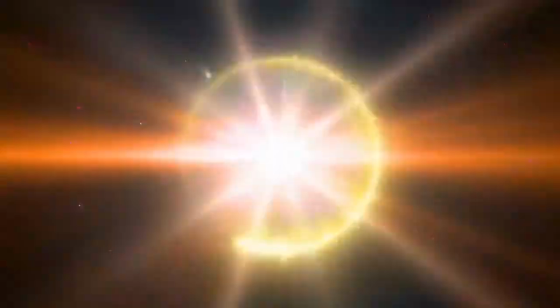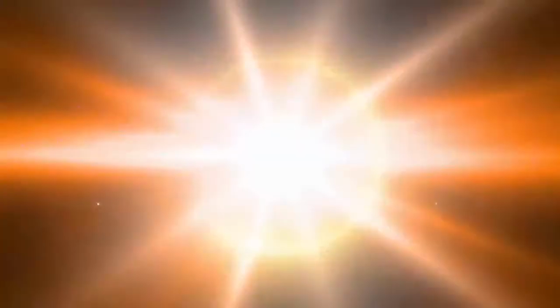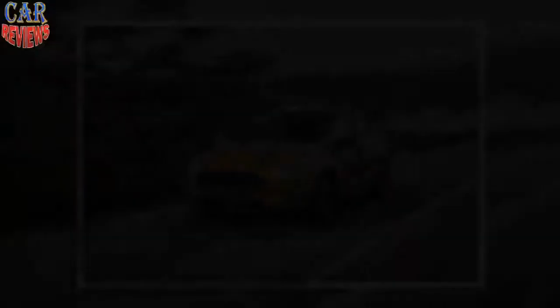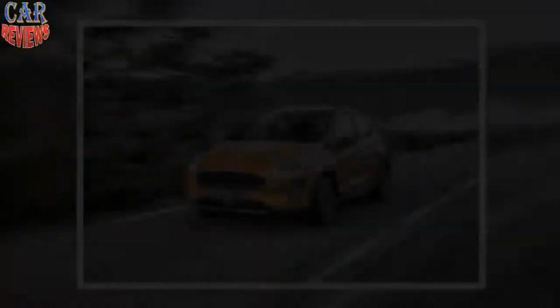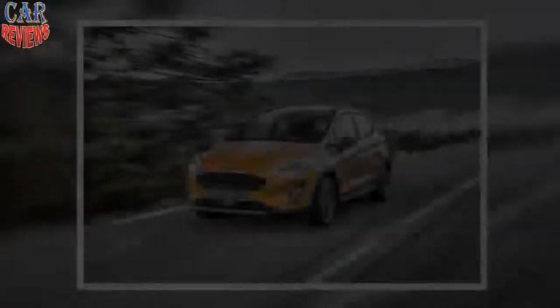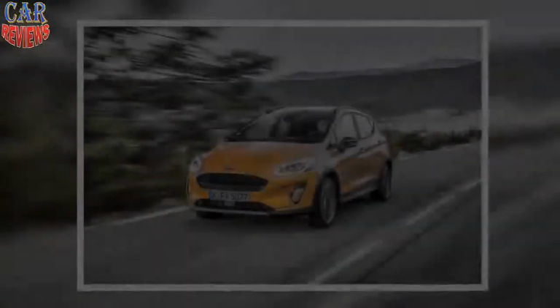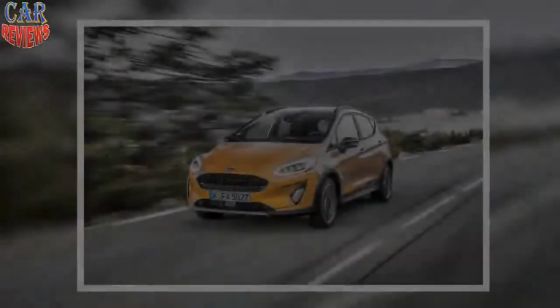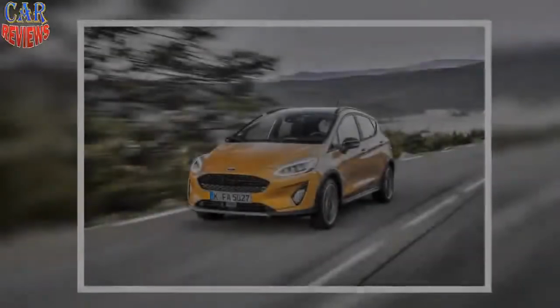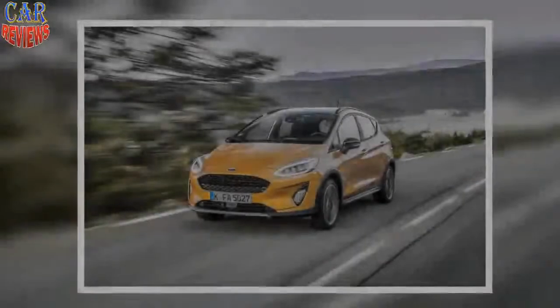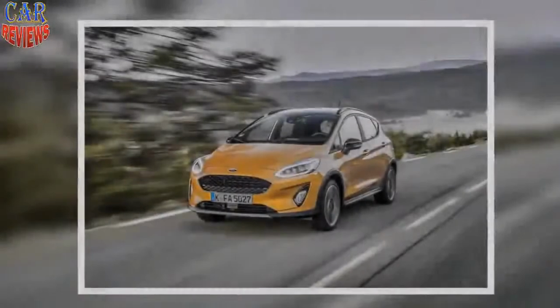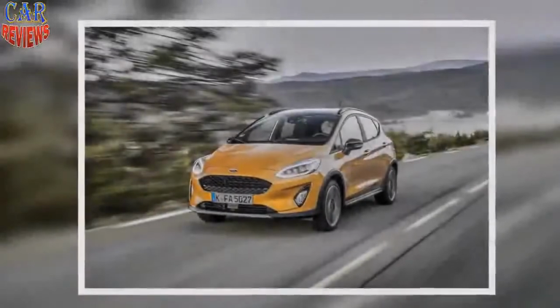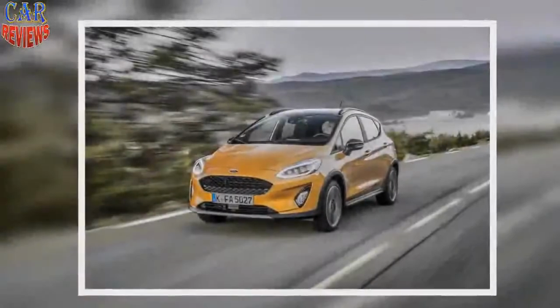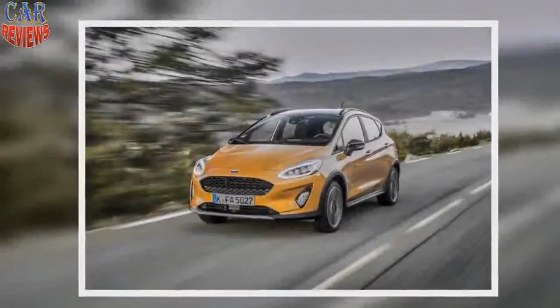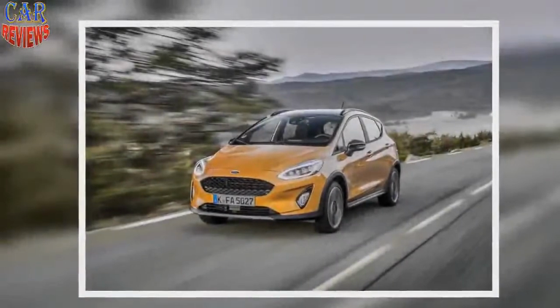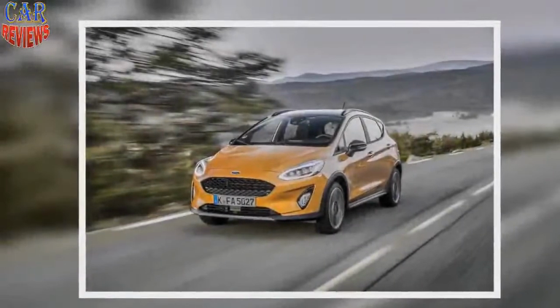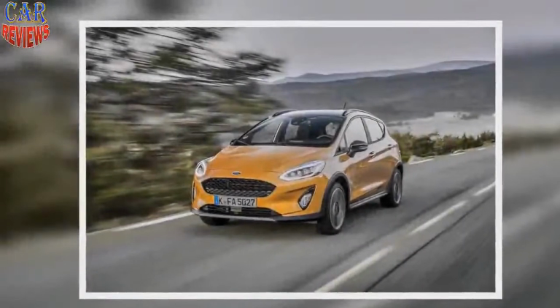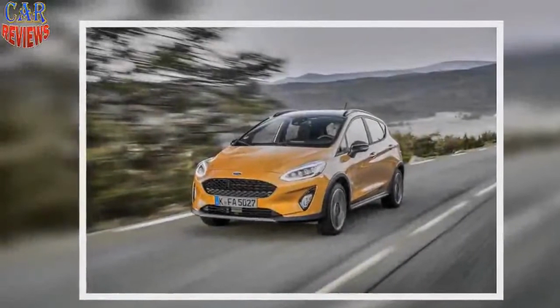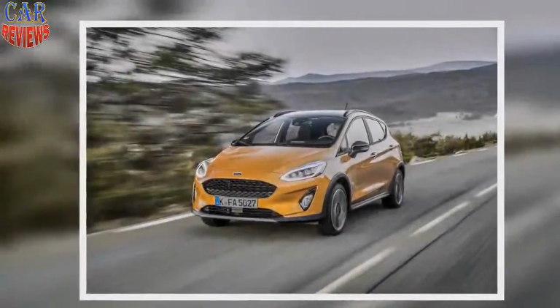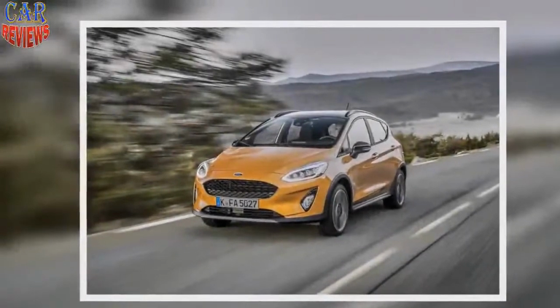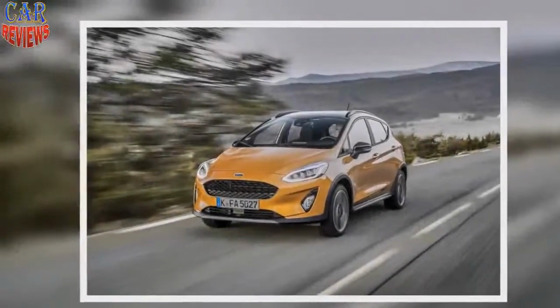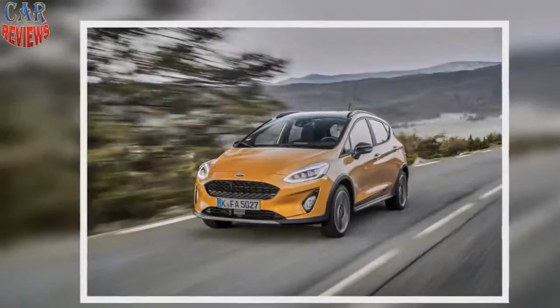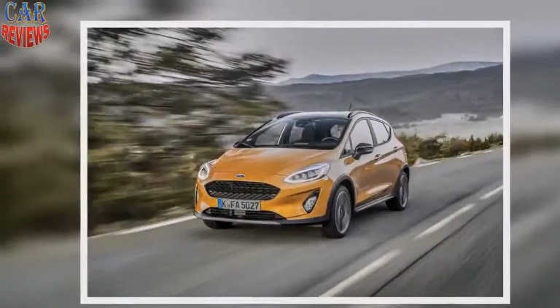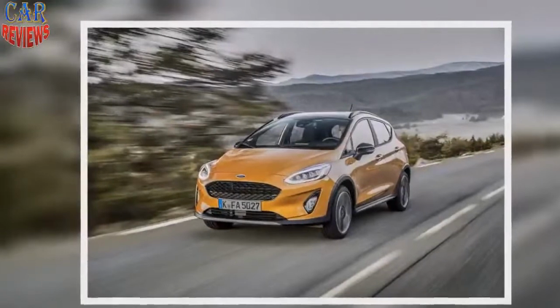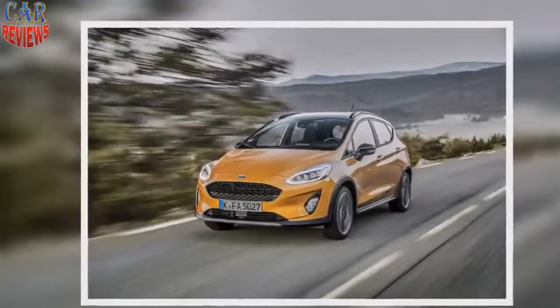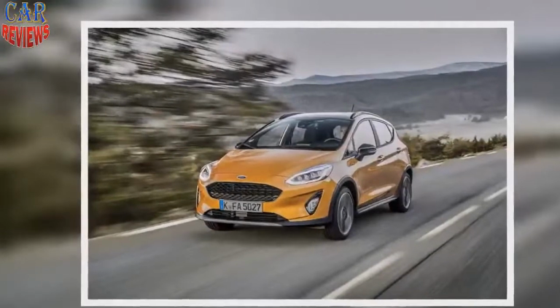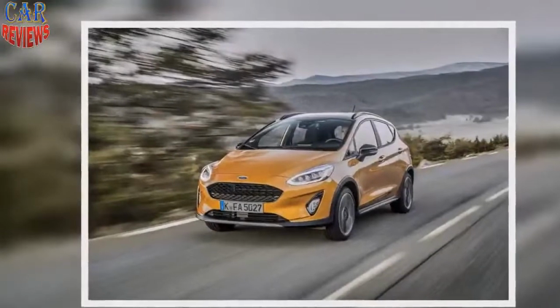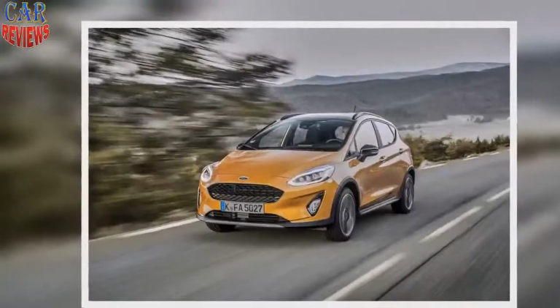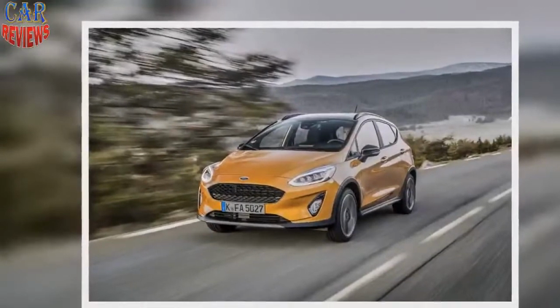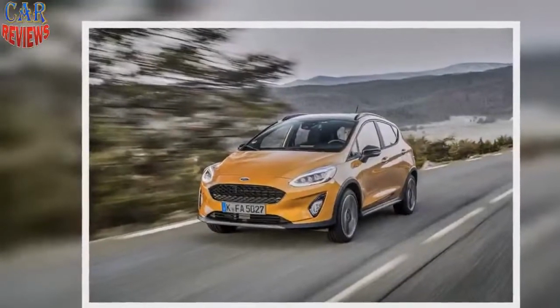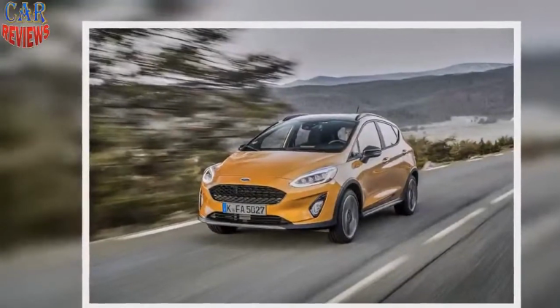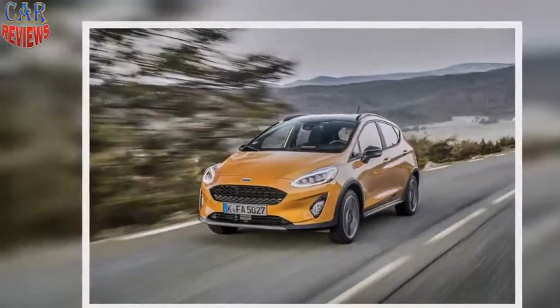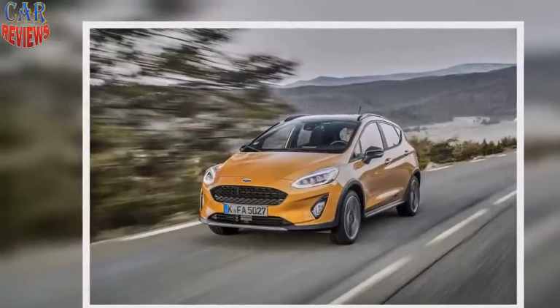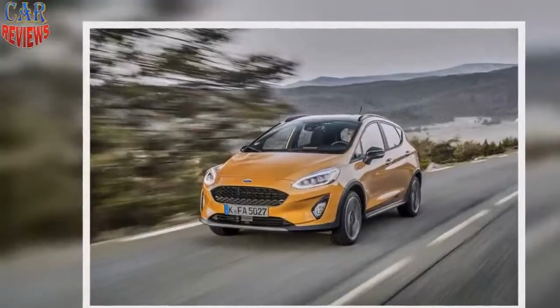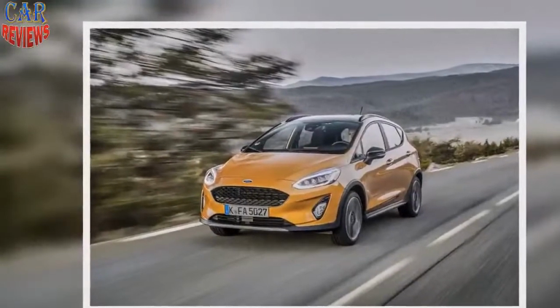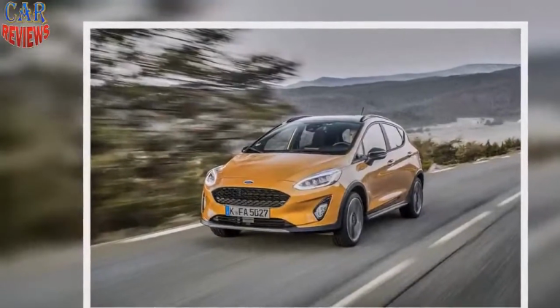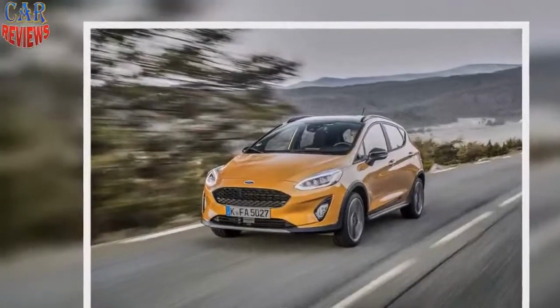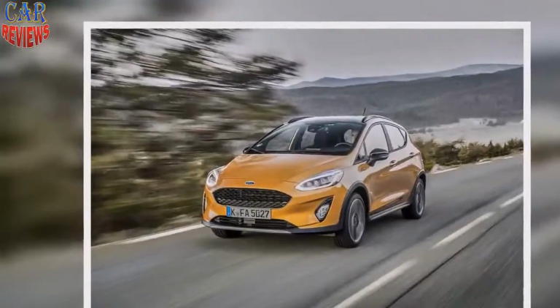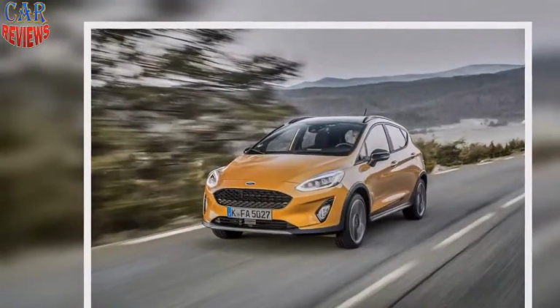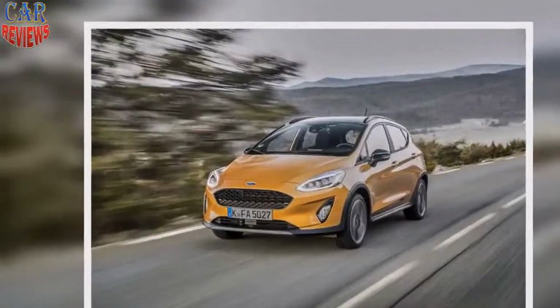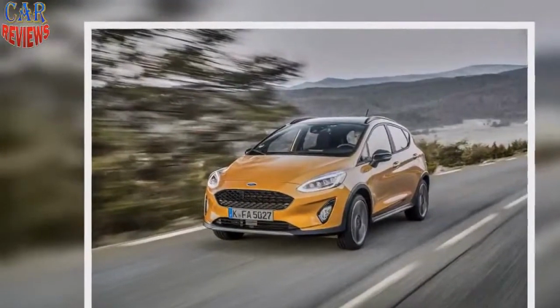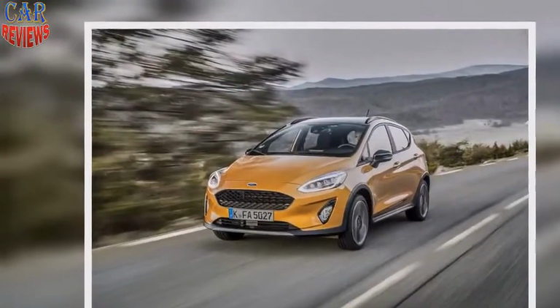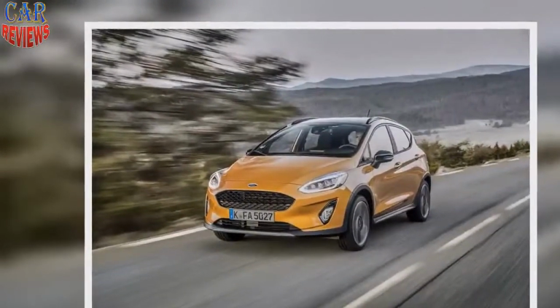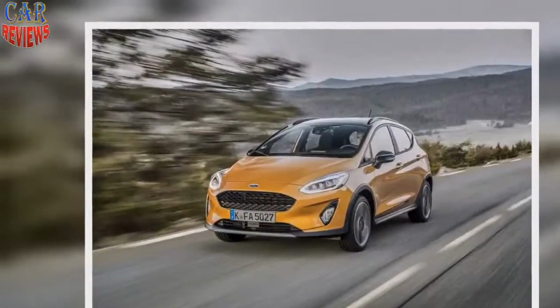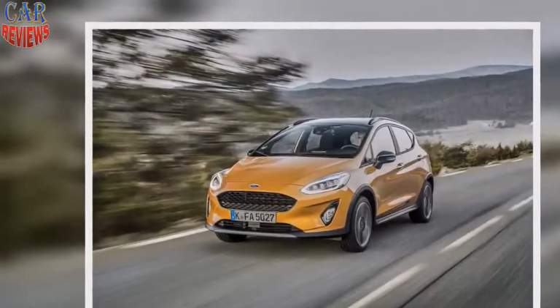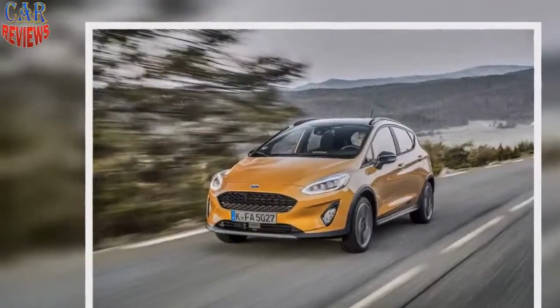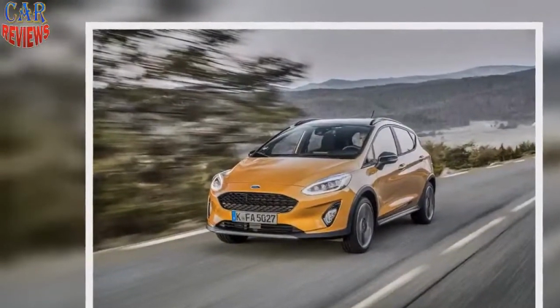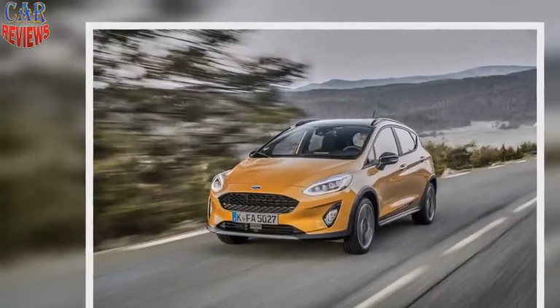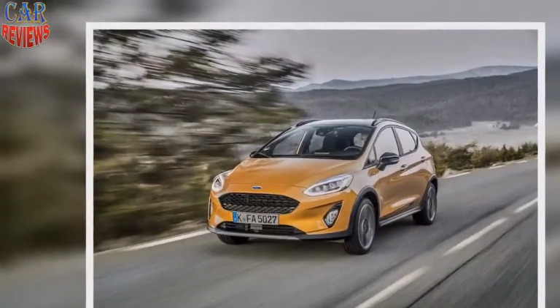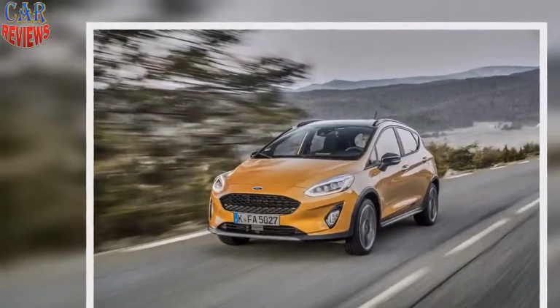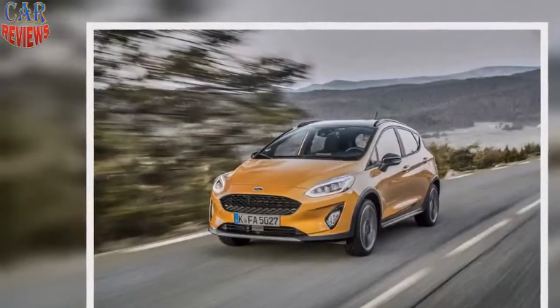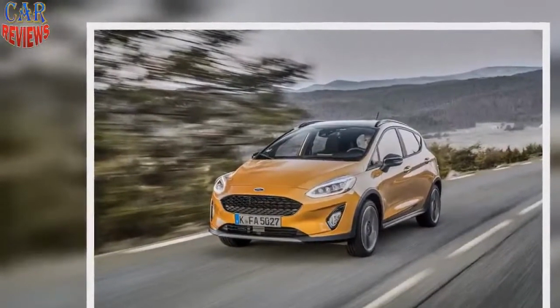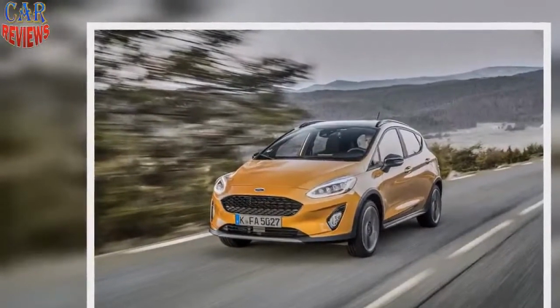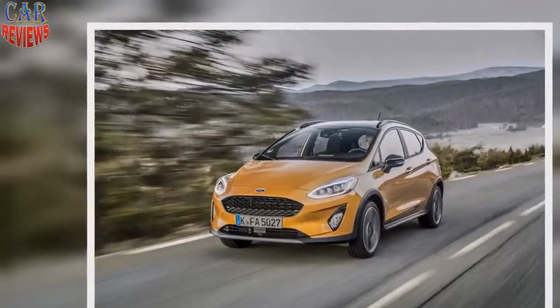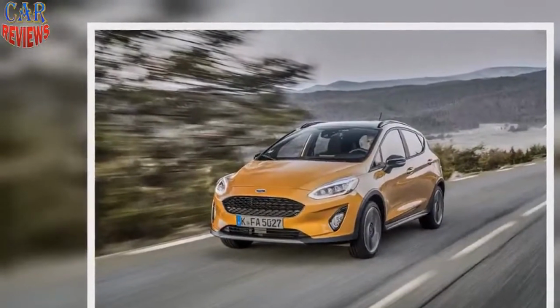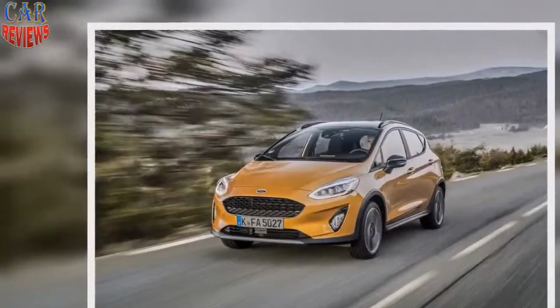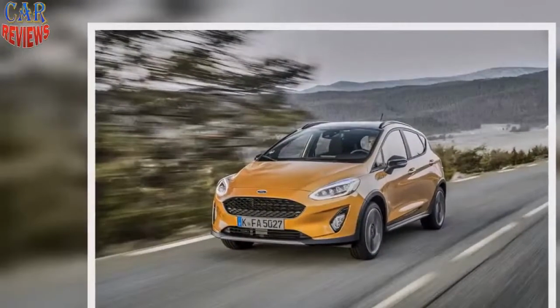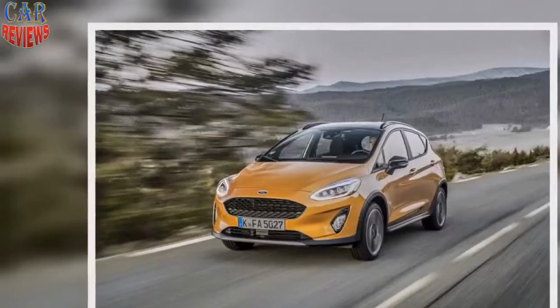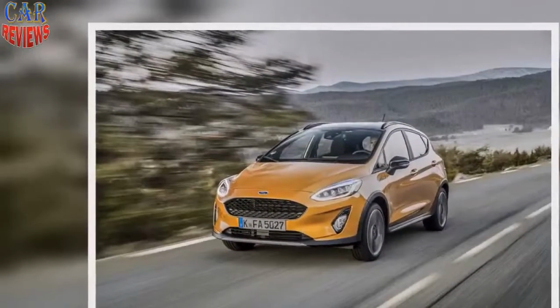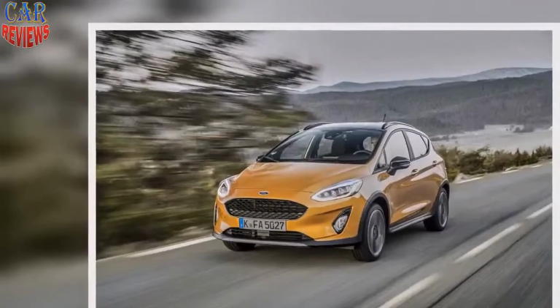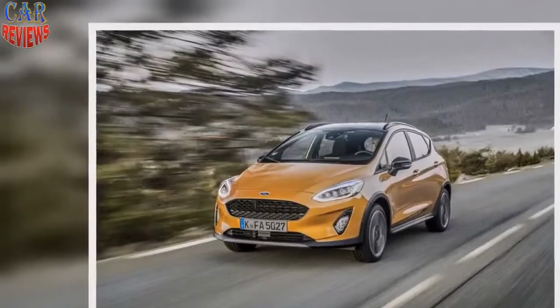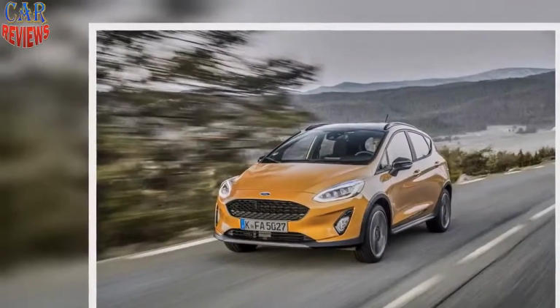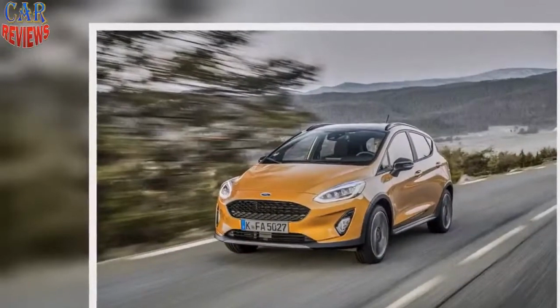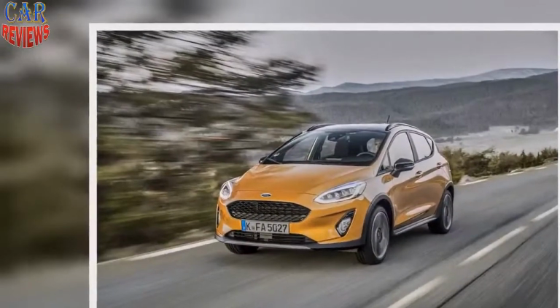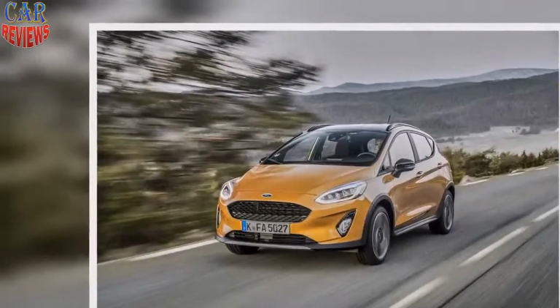Ford's slightly roughy-tufty new Fiesta Active fills a useful niche while leaving the standard car's character intact.